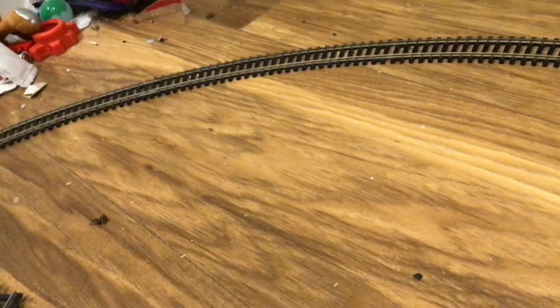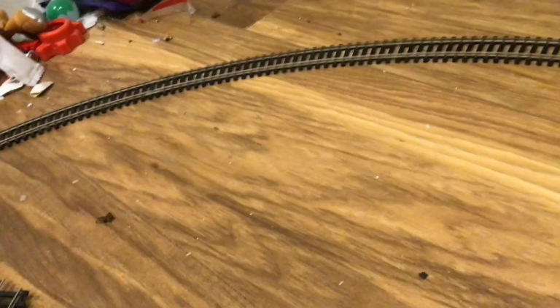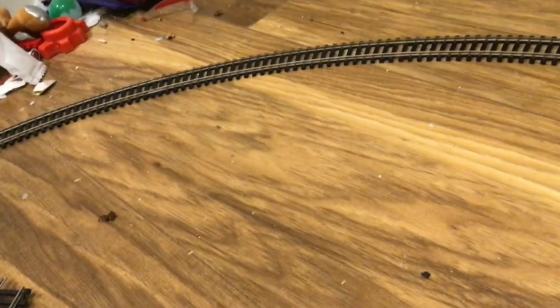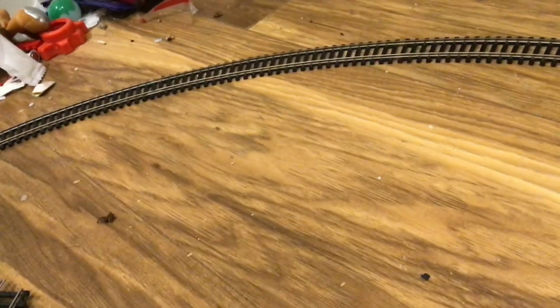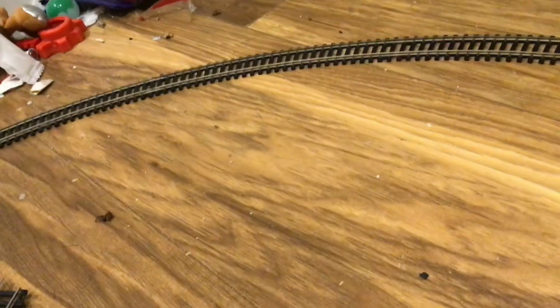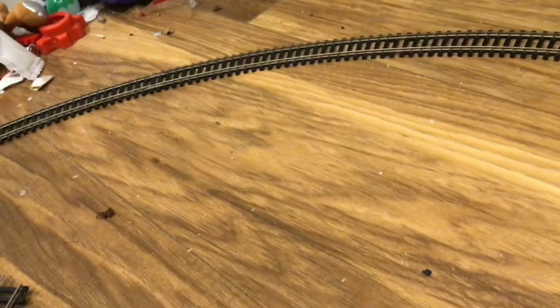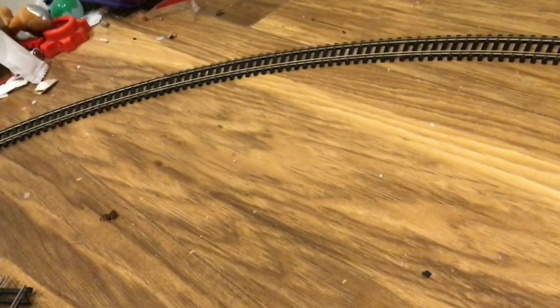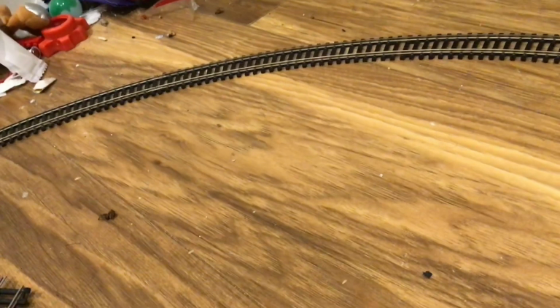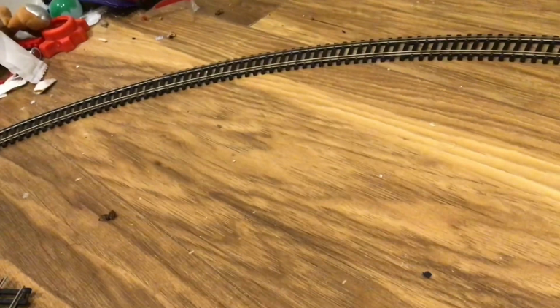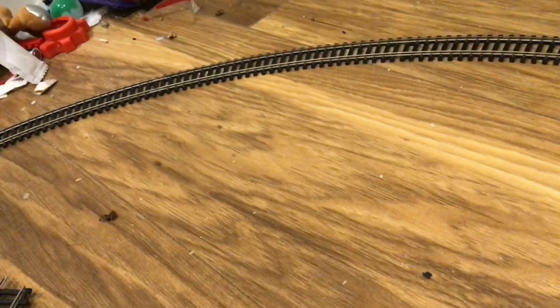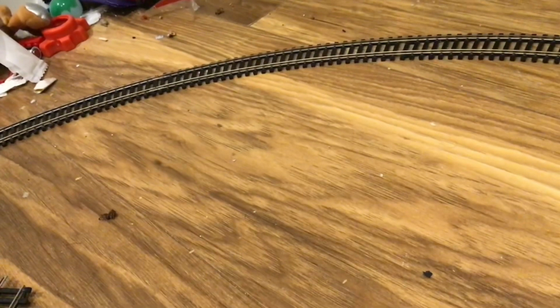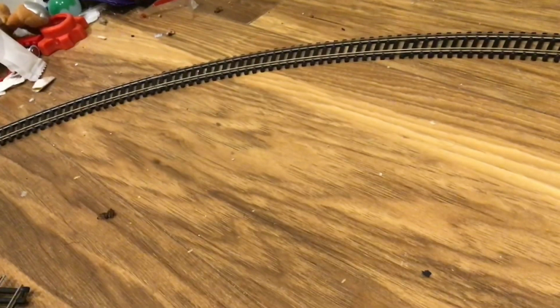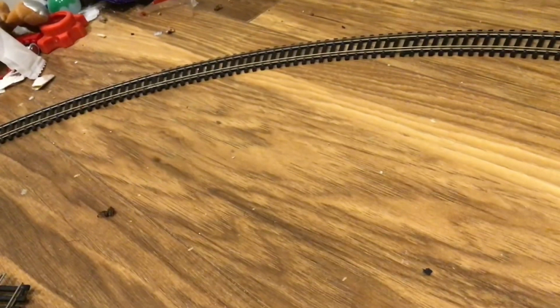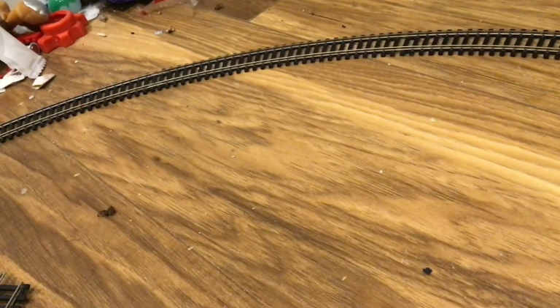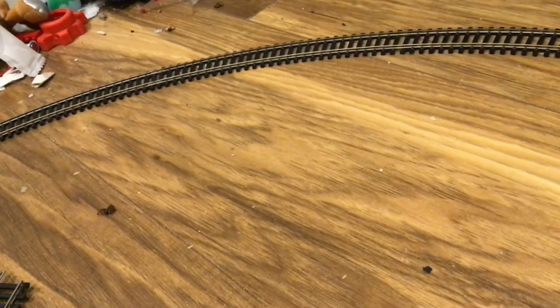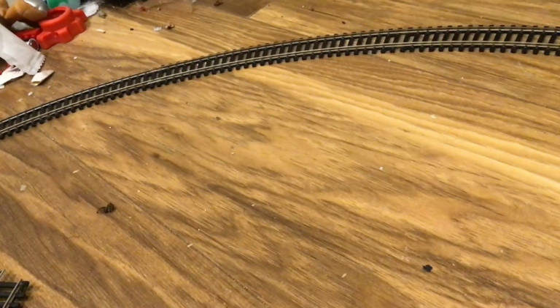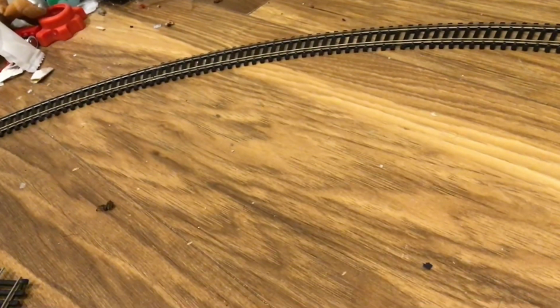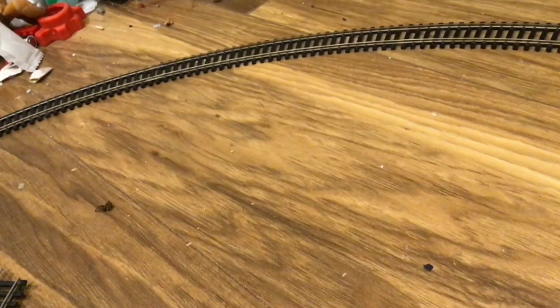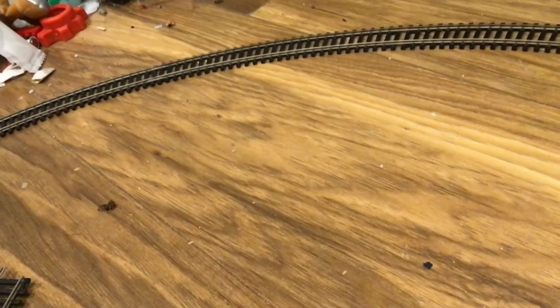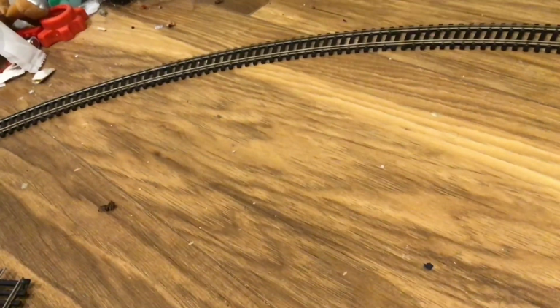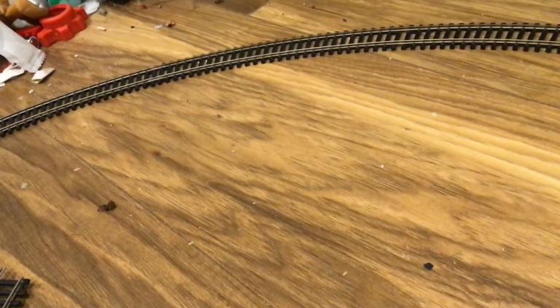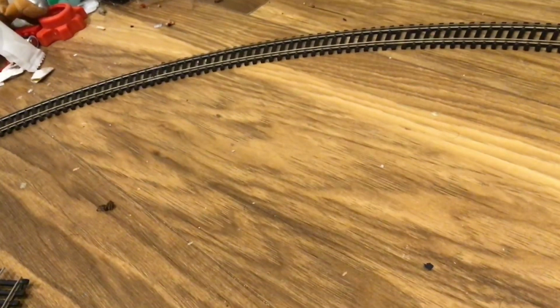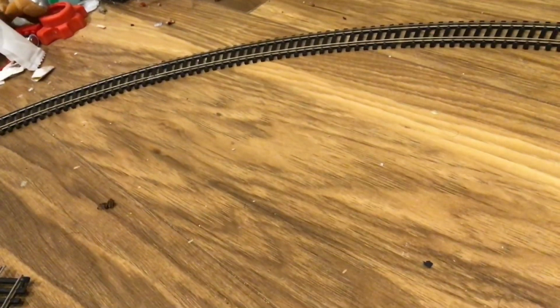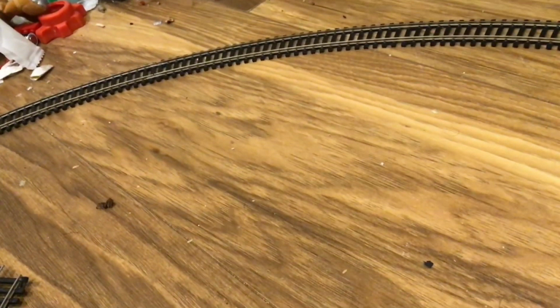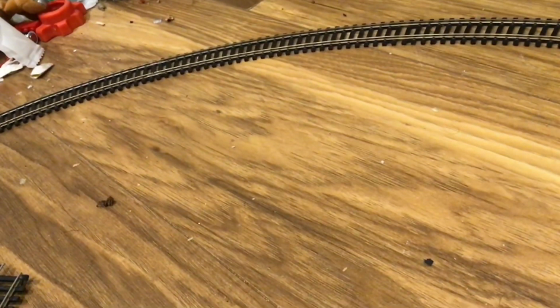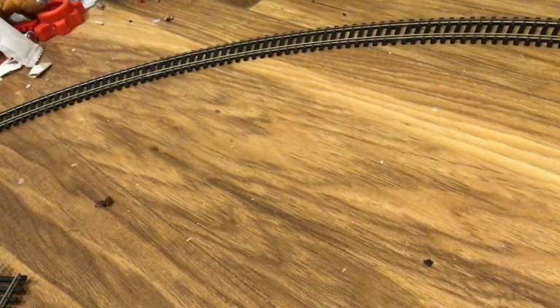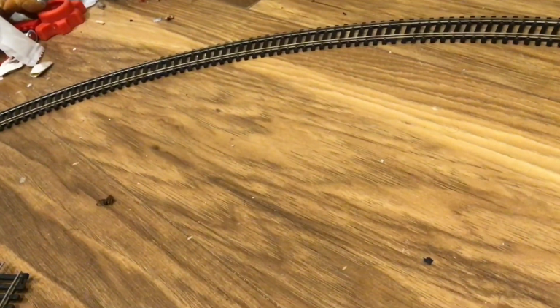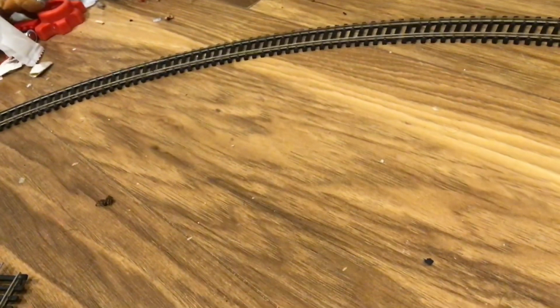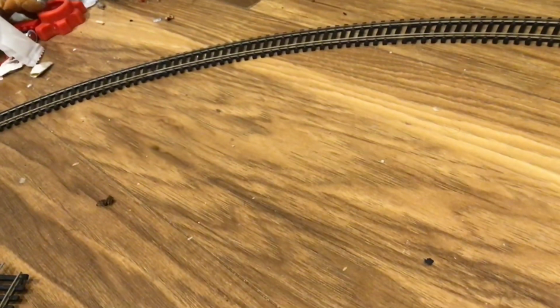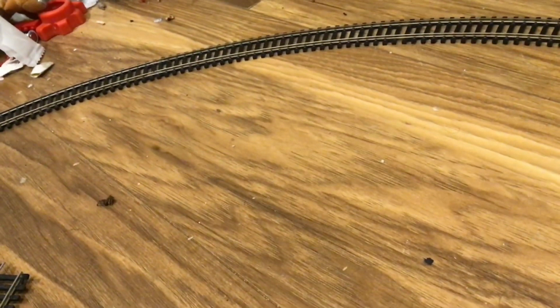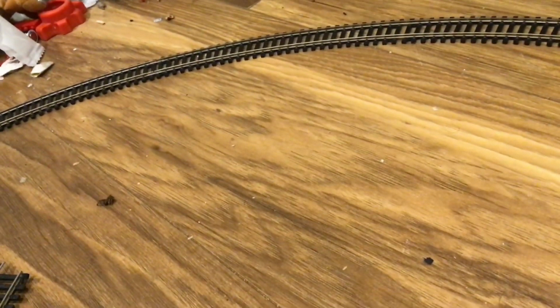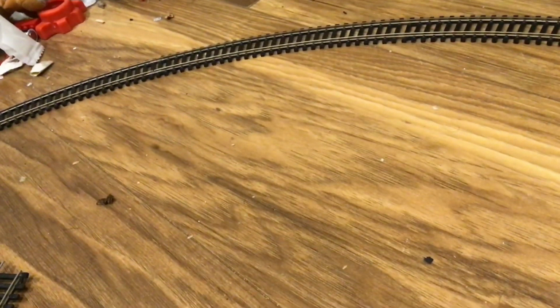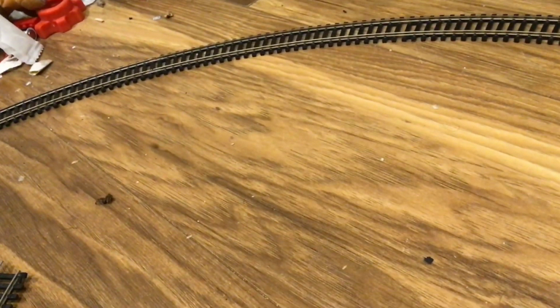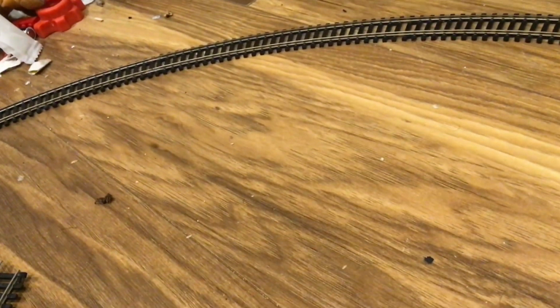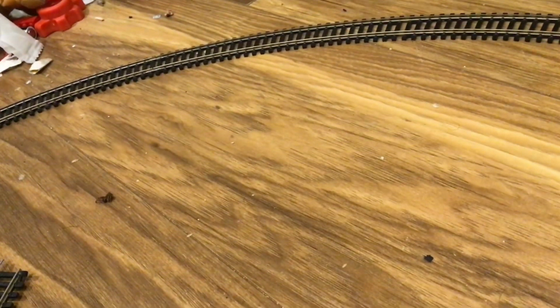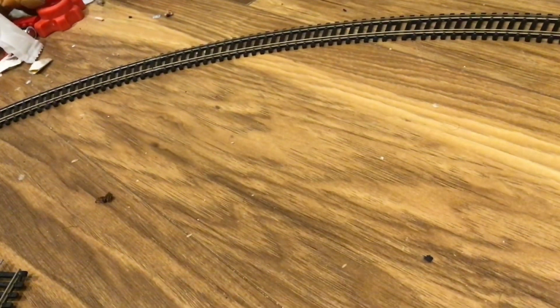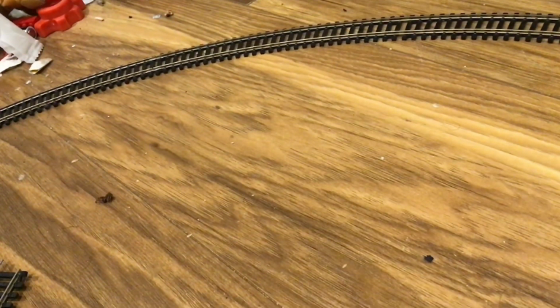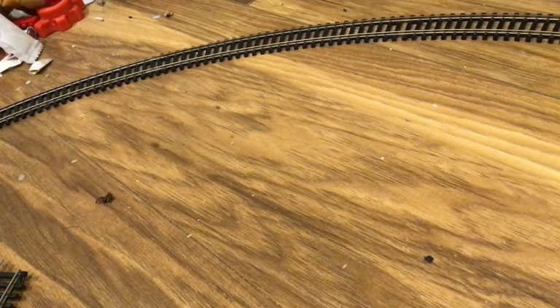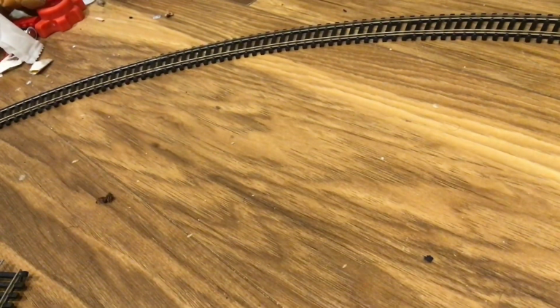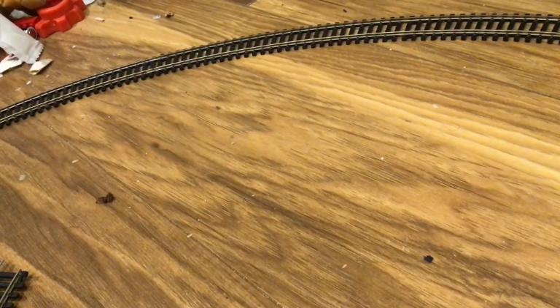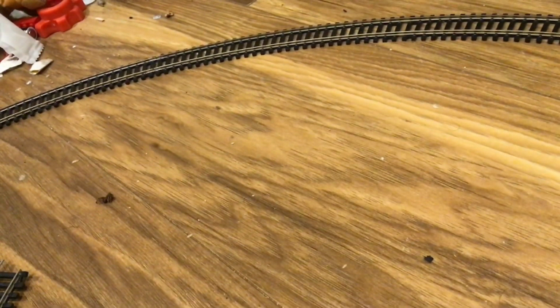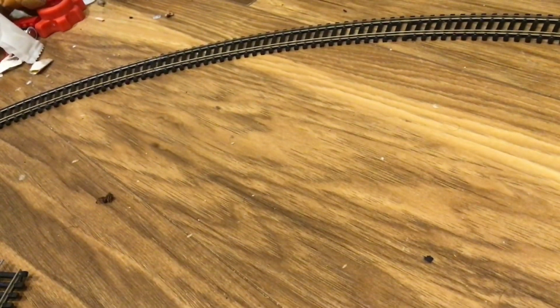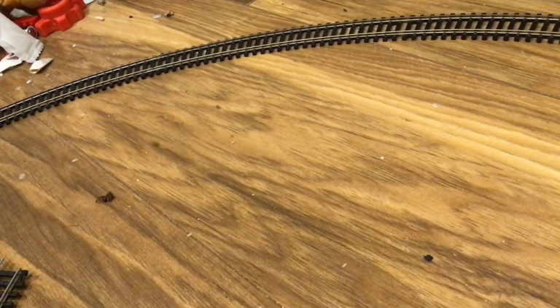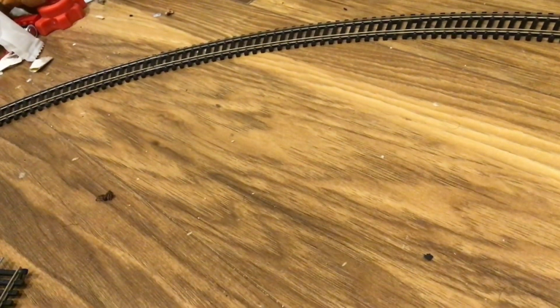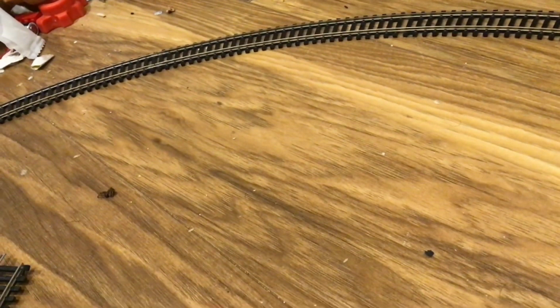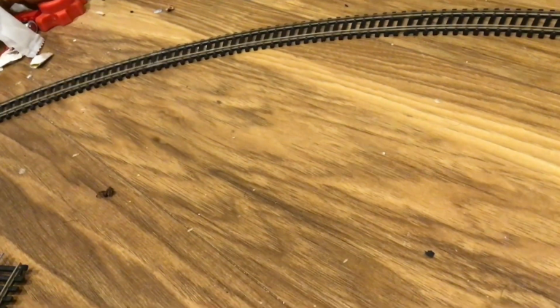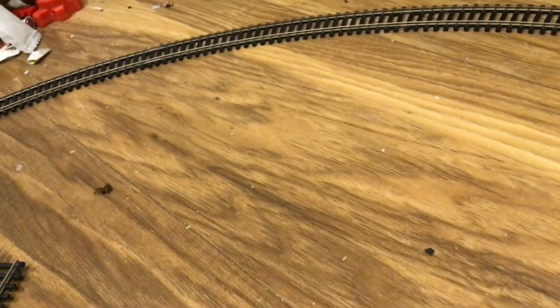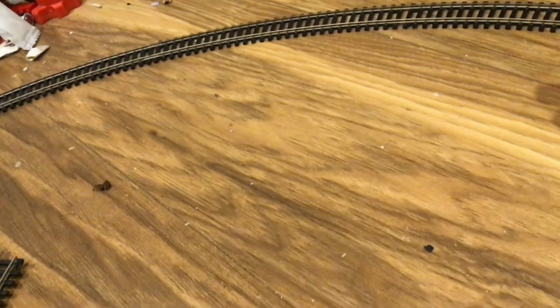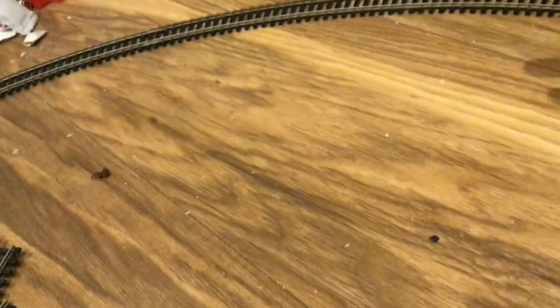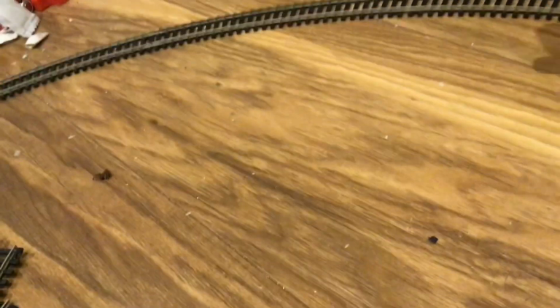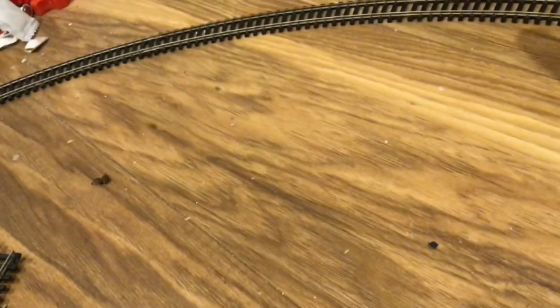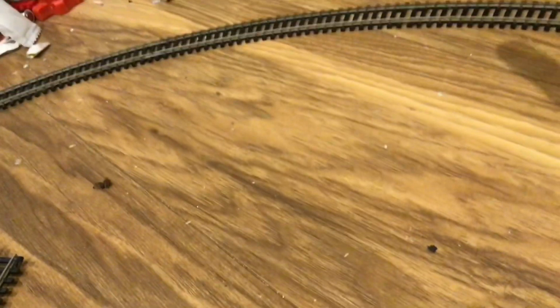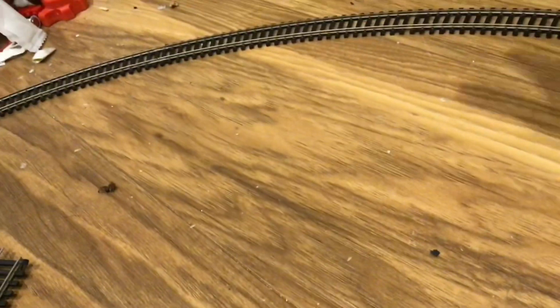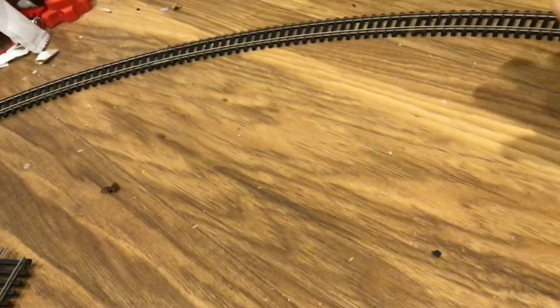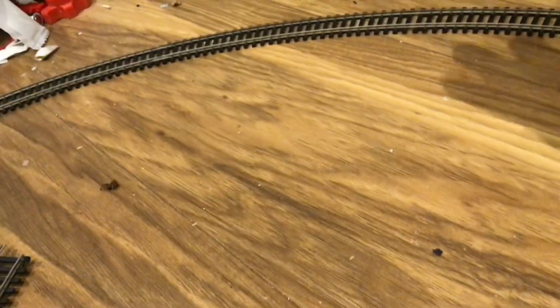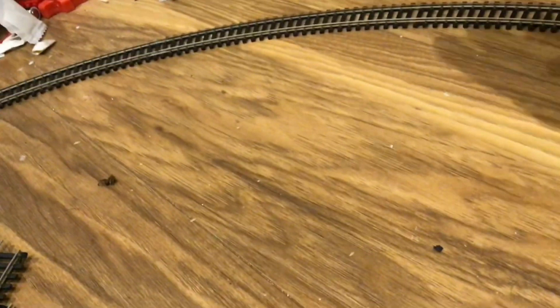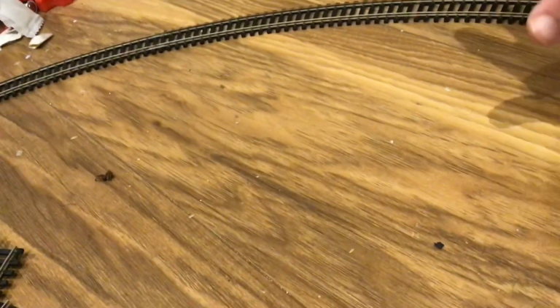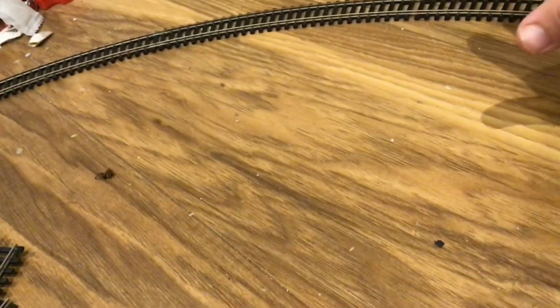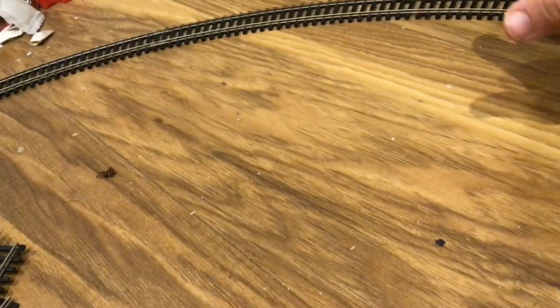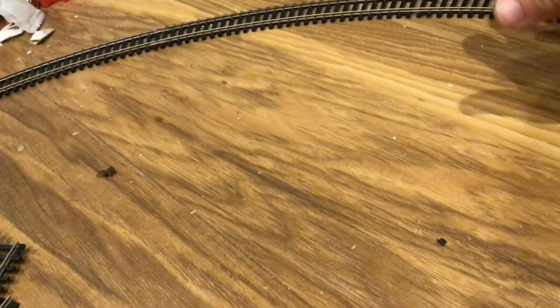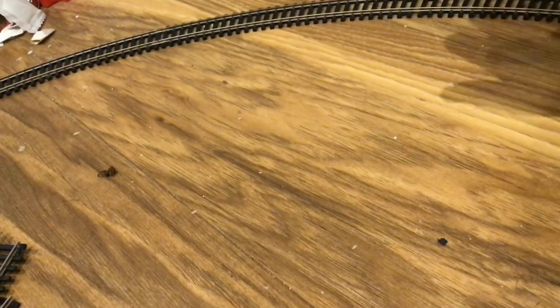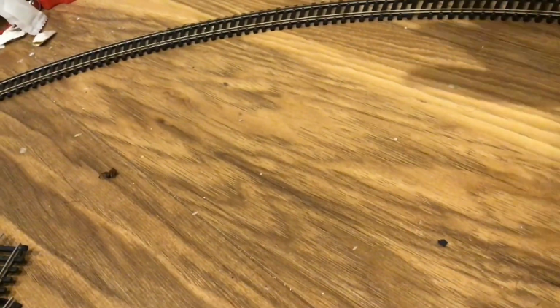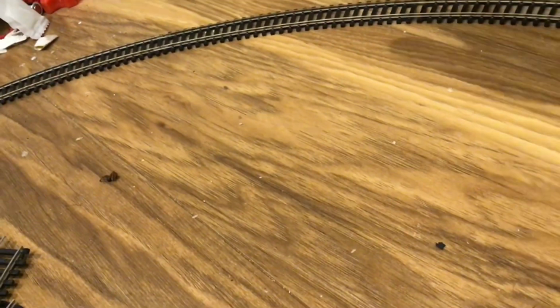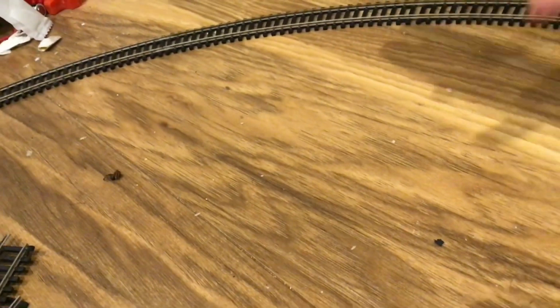Hello everybody, welcome back to the L&R Tornado. I'm back, finally, with a model railway video.